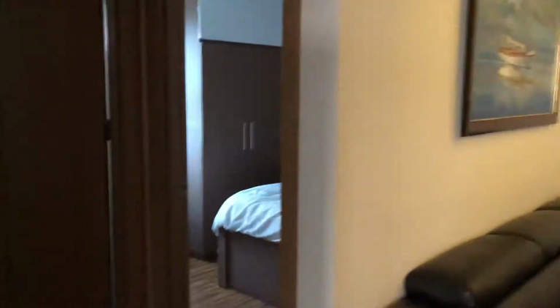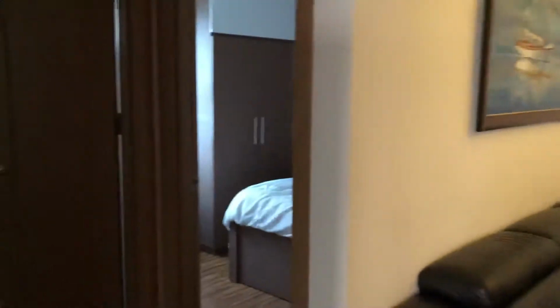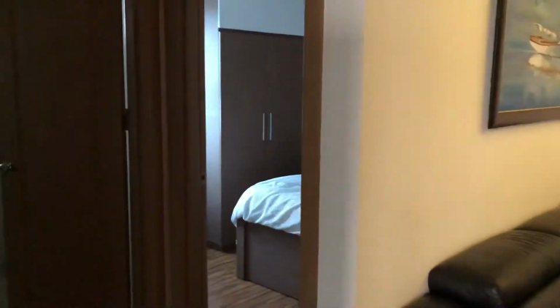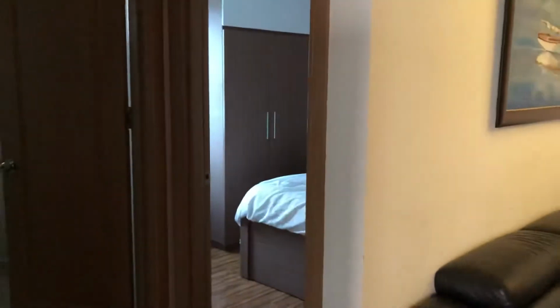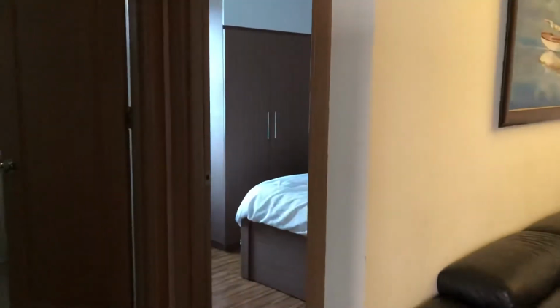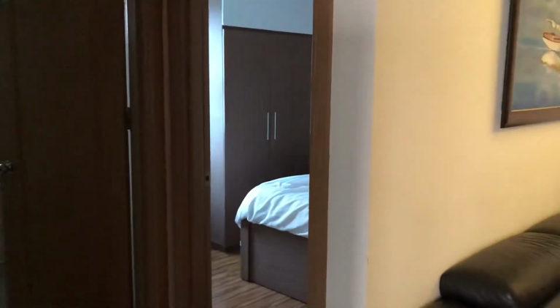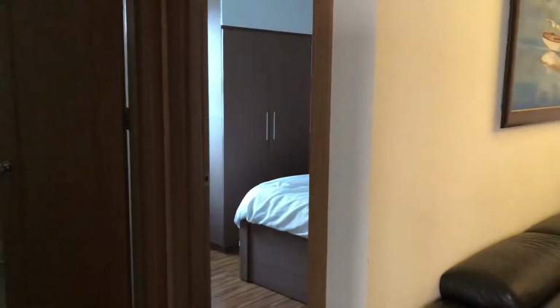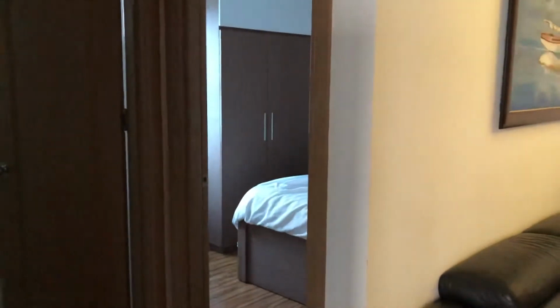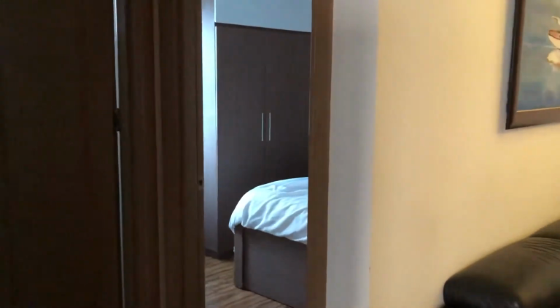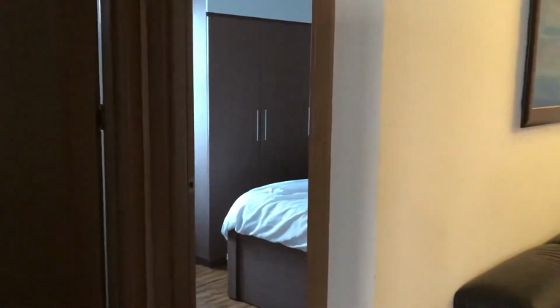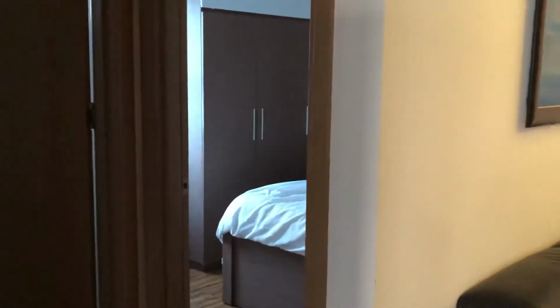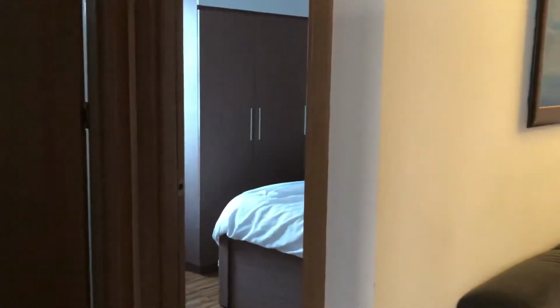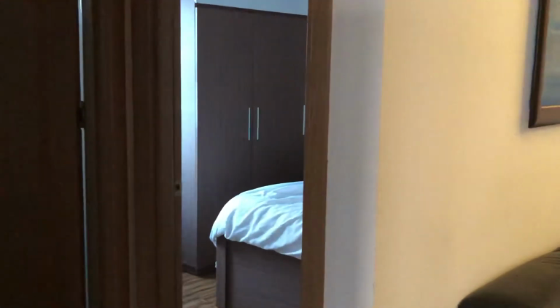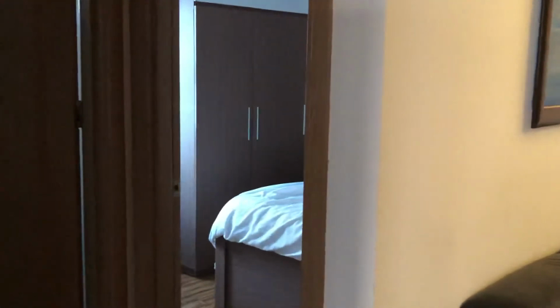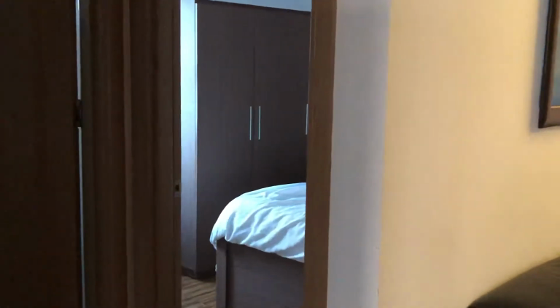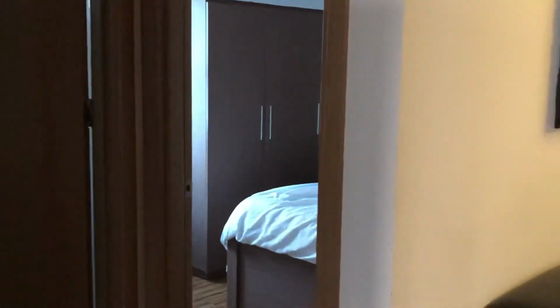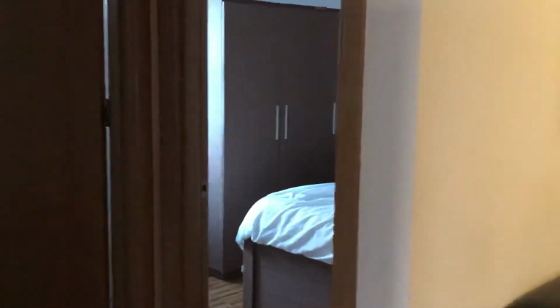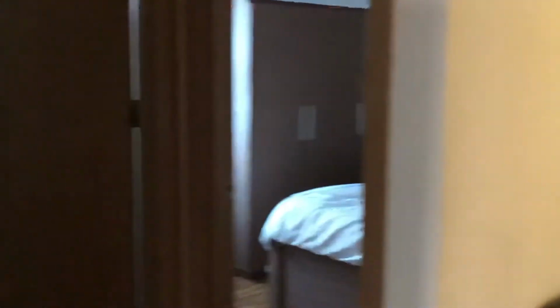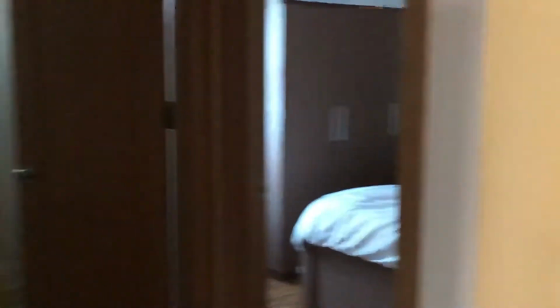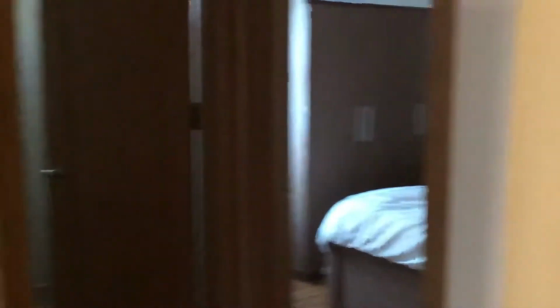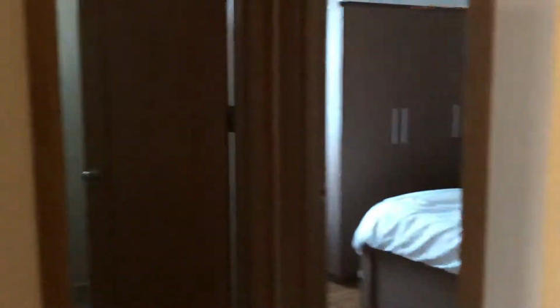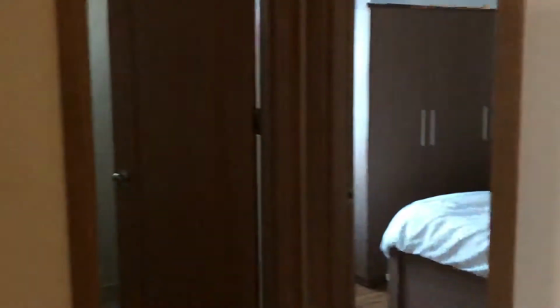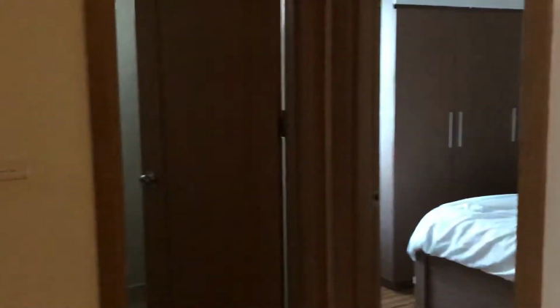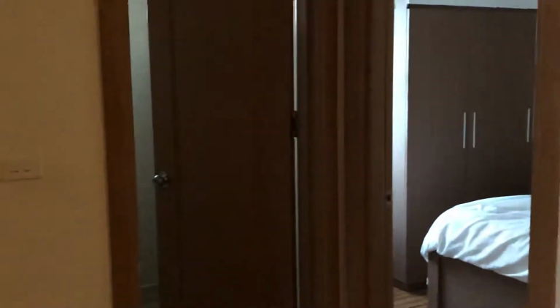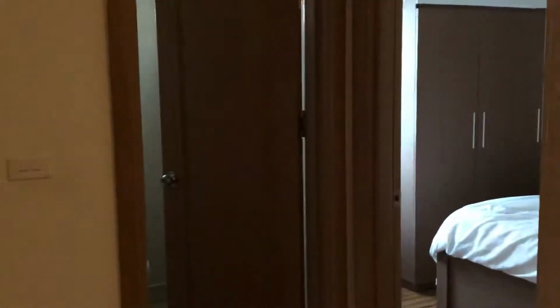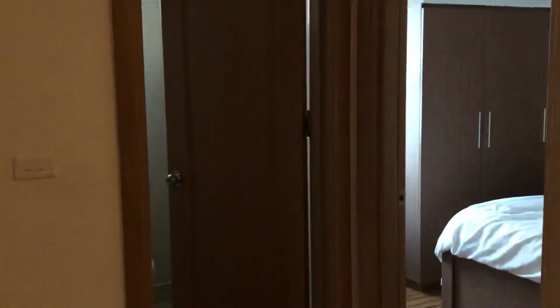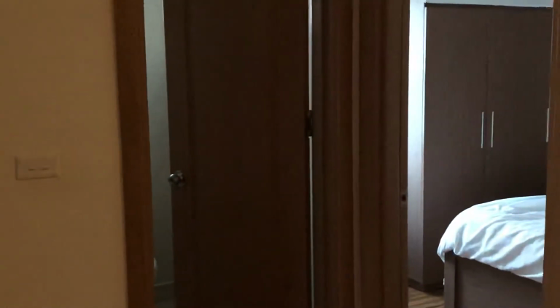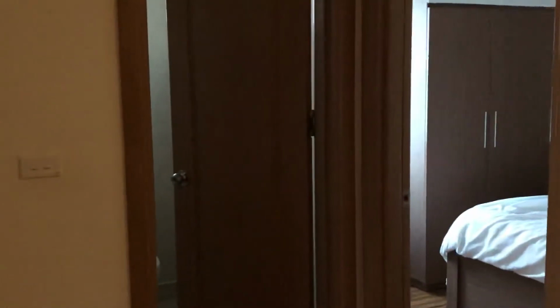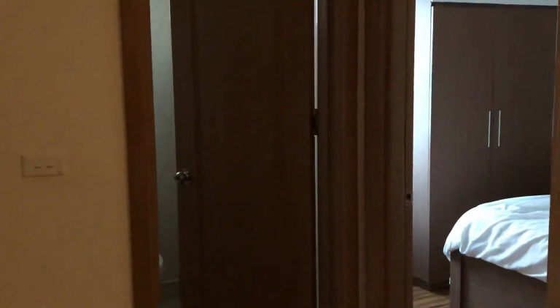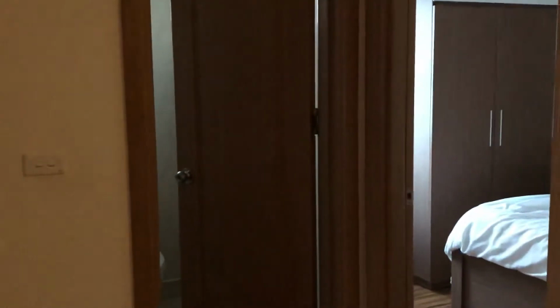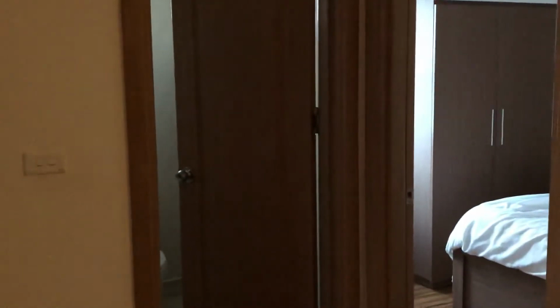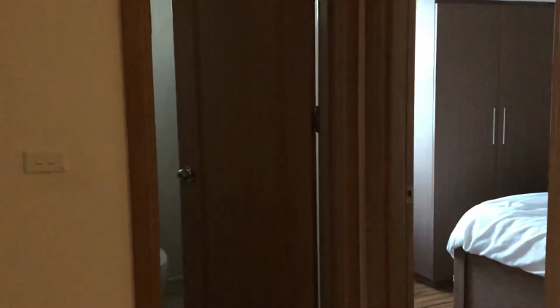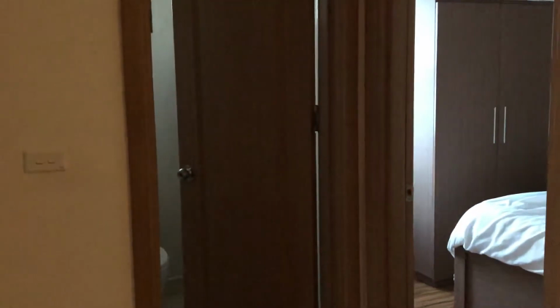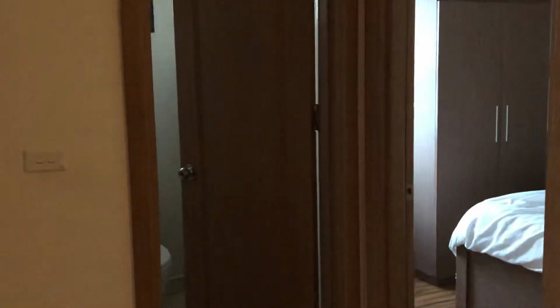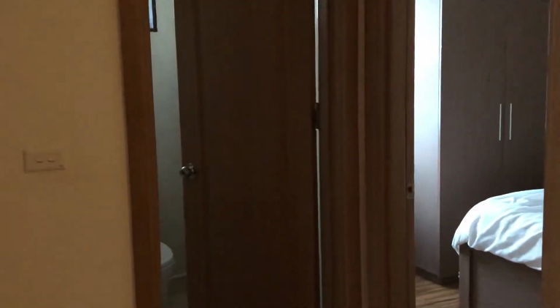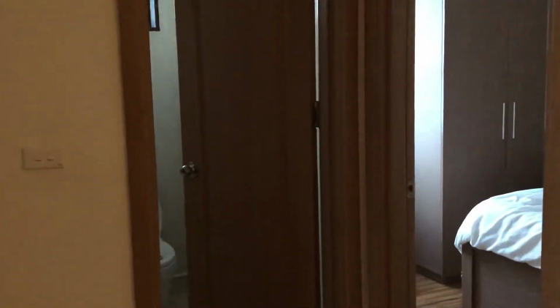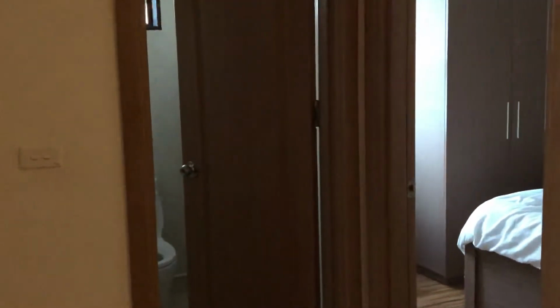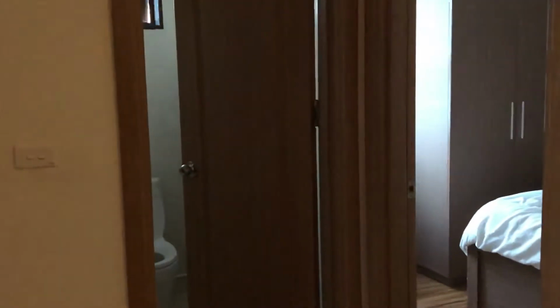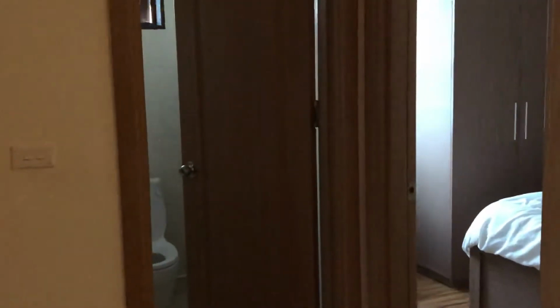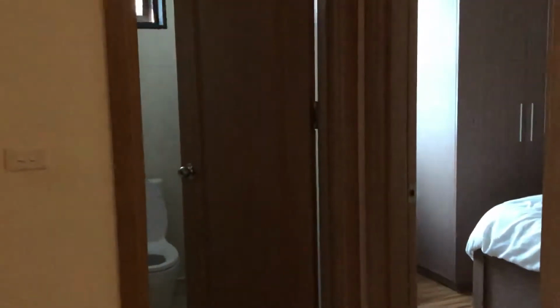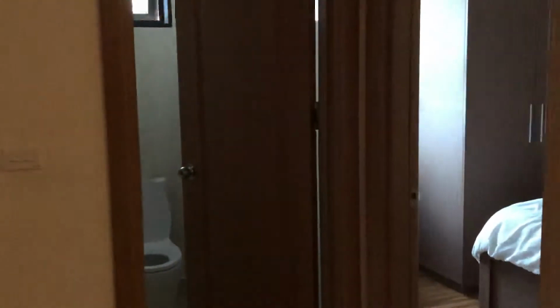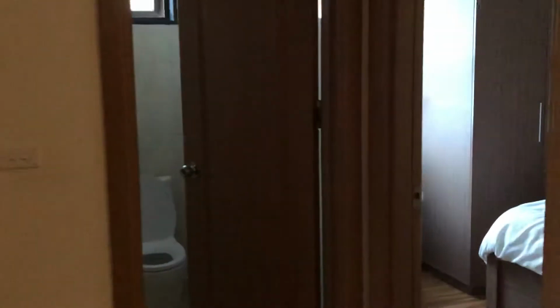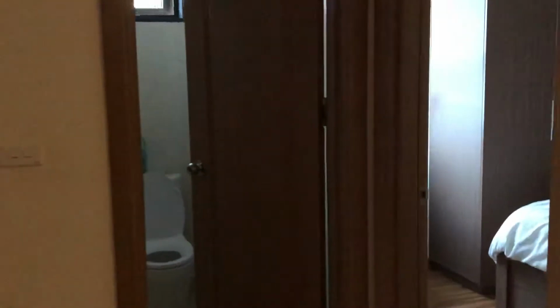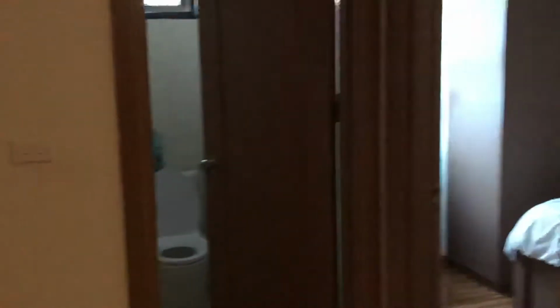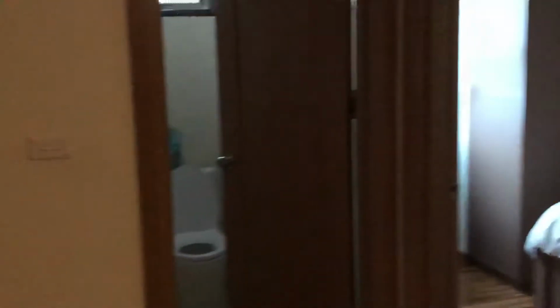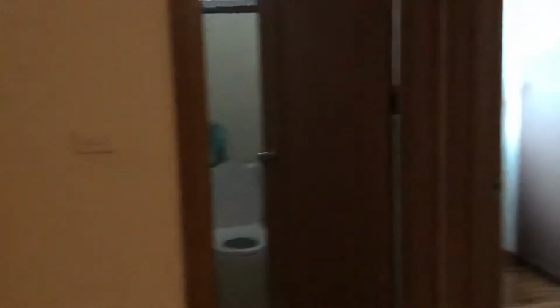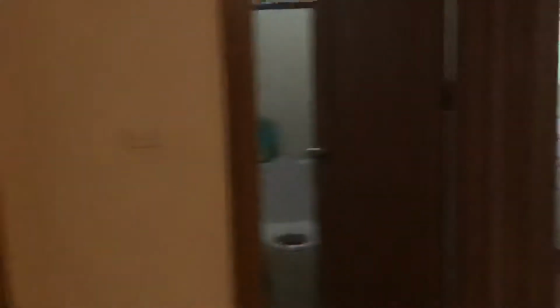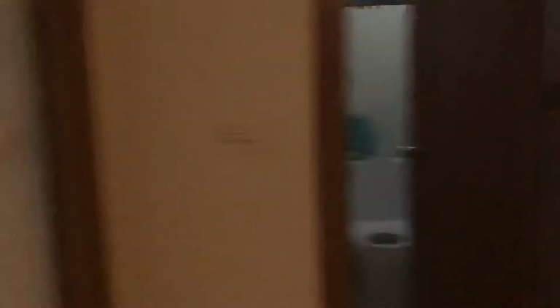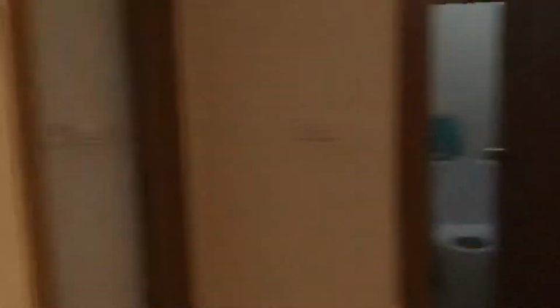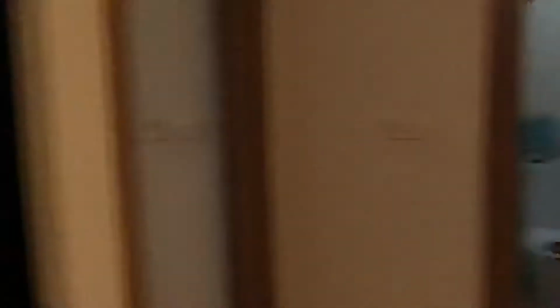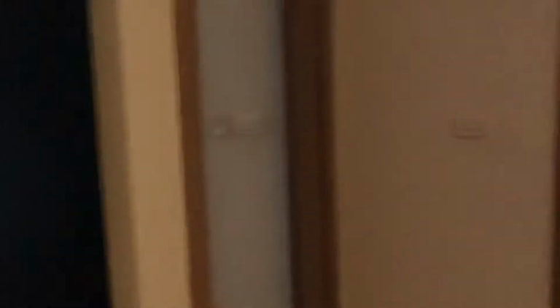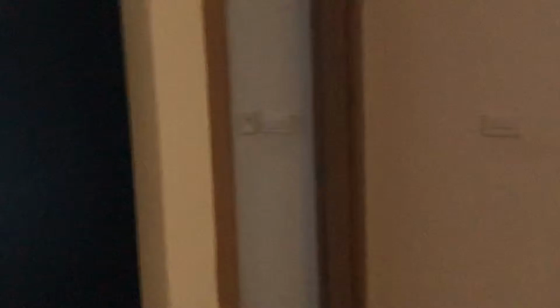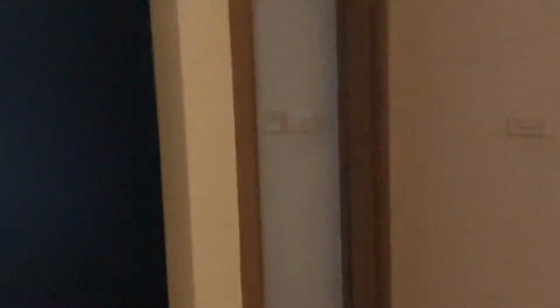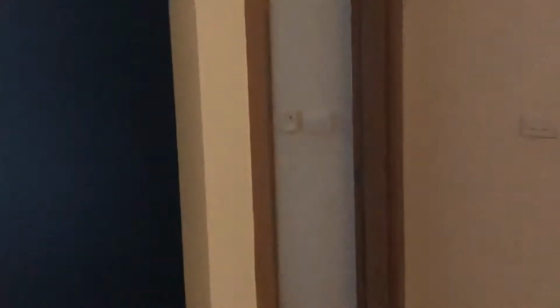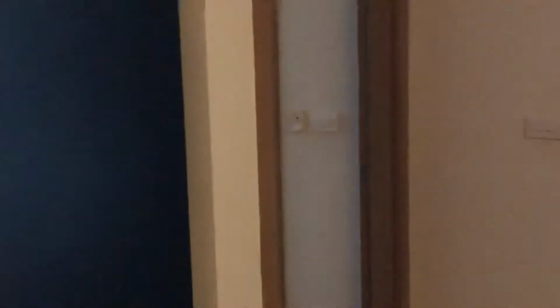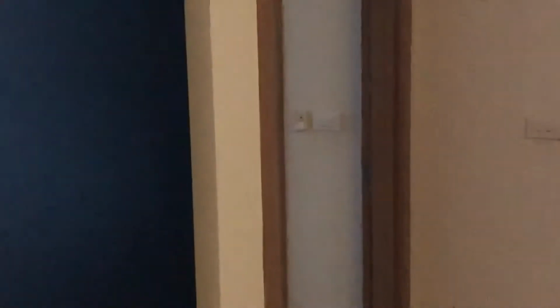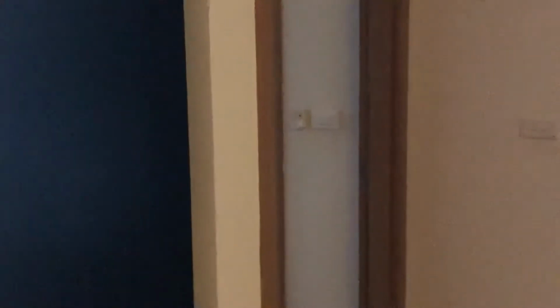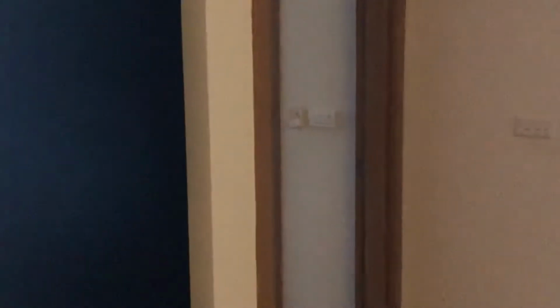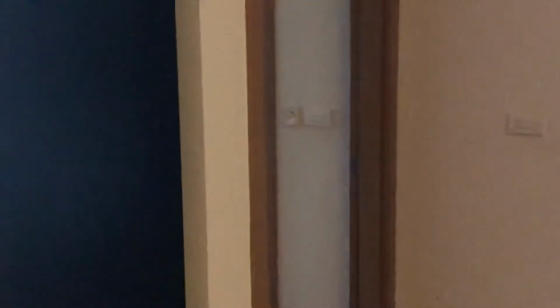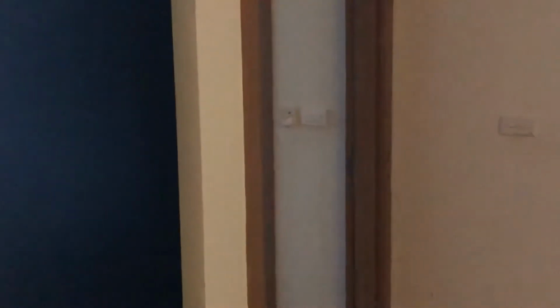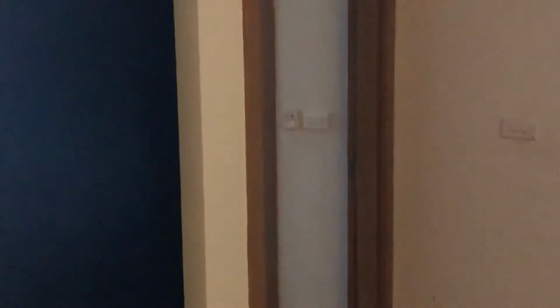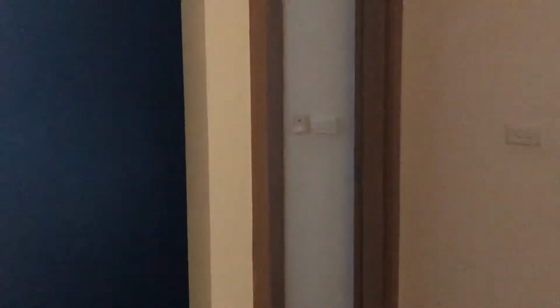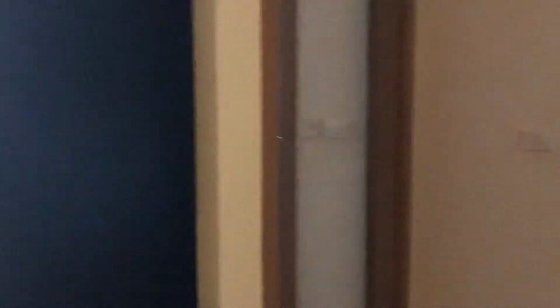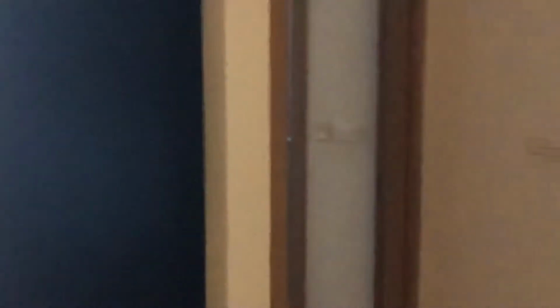This is one of the bedrooms. This is a washroom, everything clean. There's another bedroom over there.